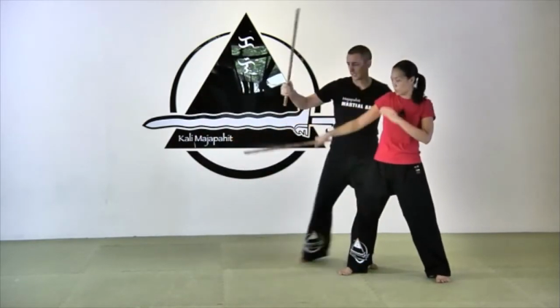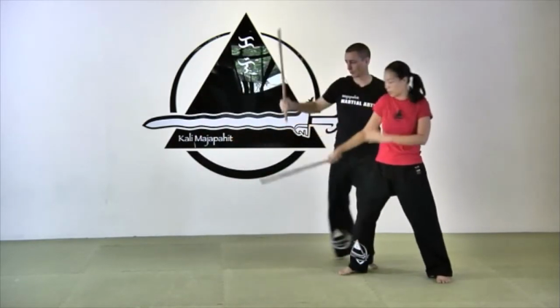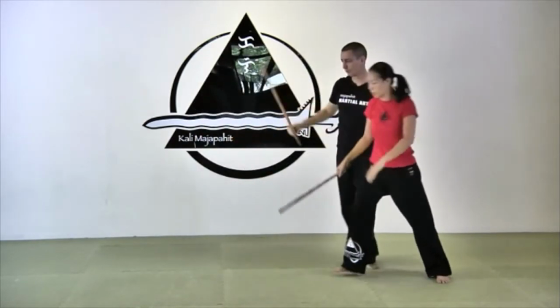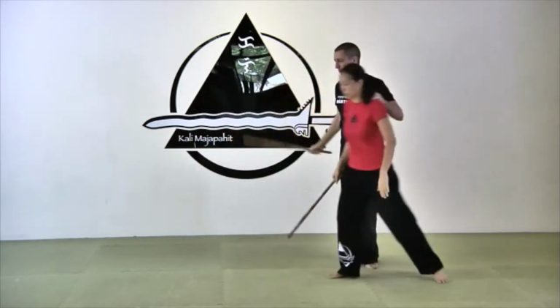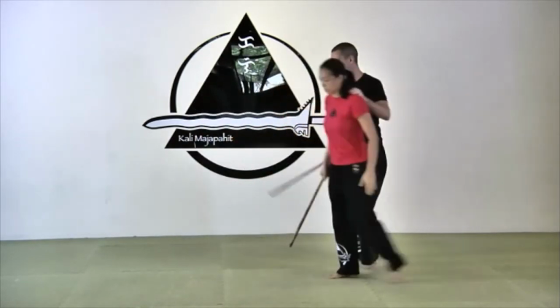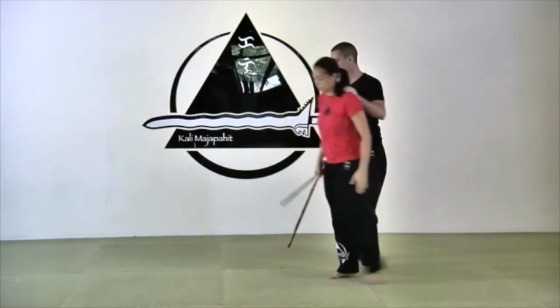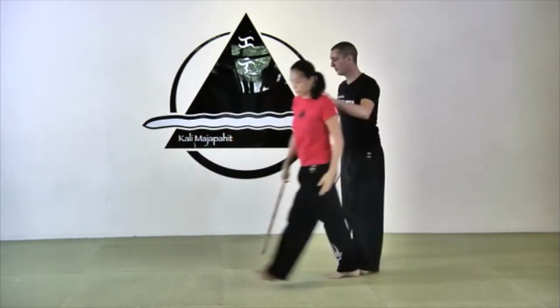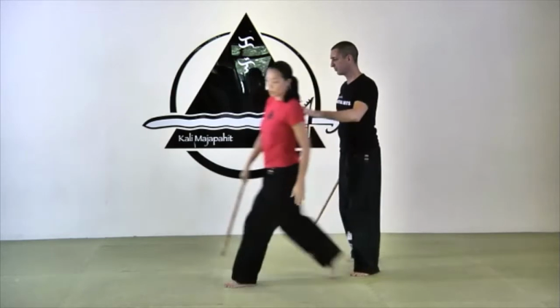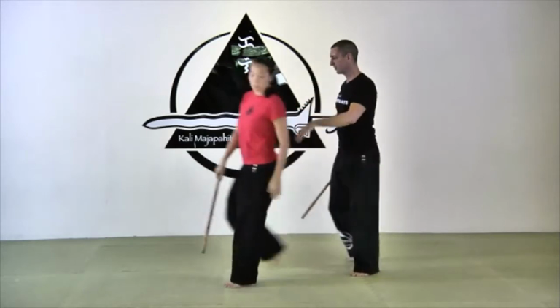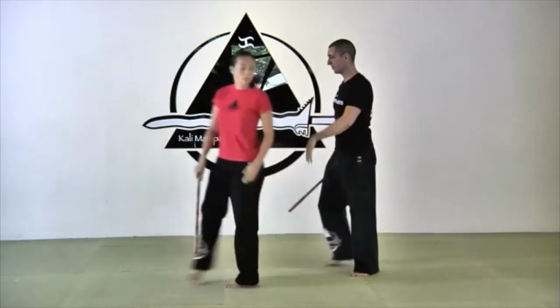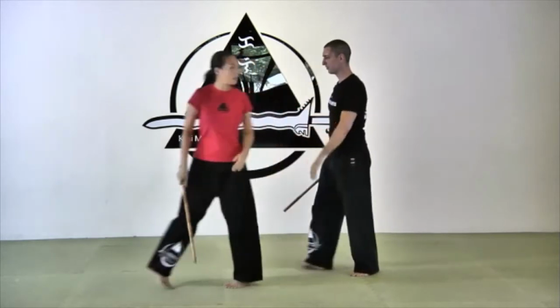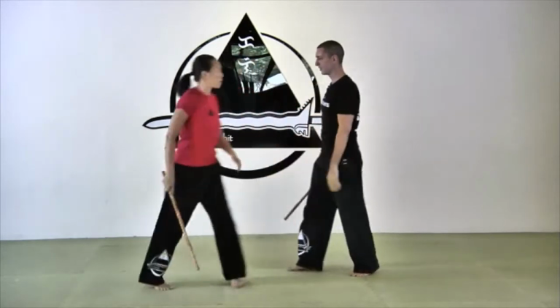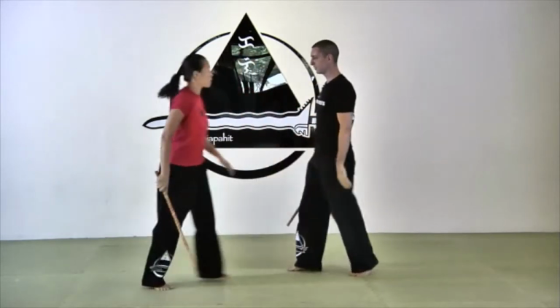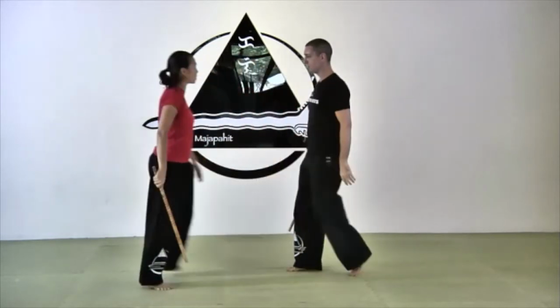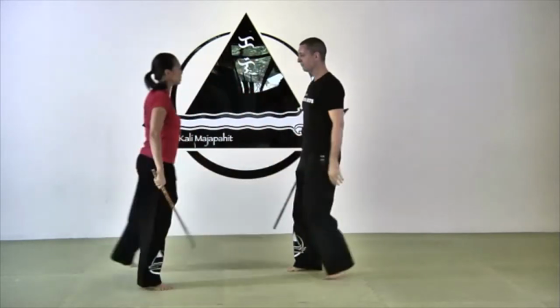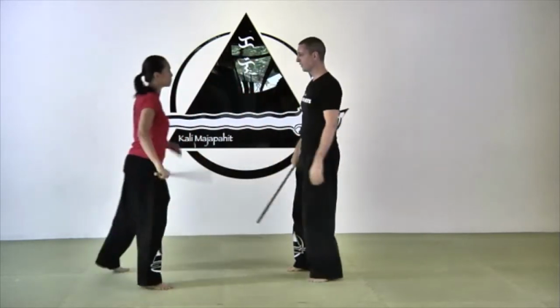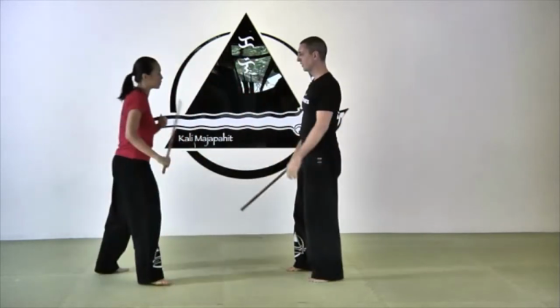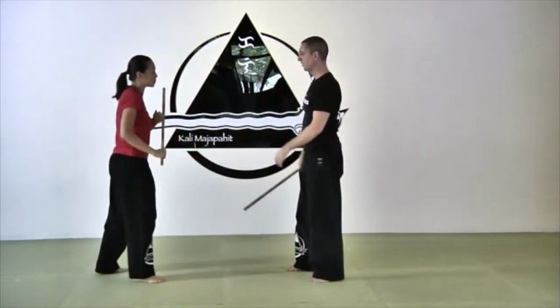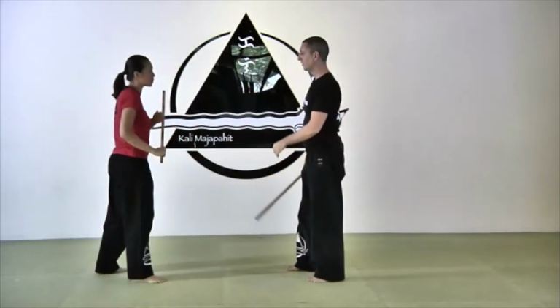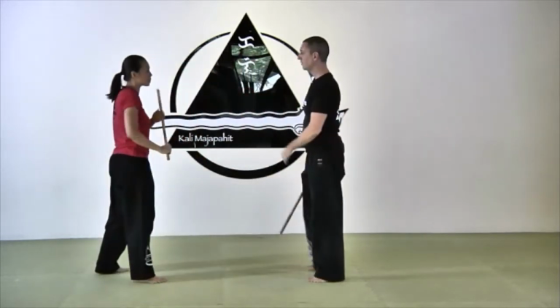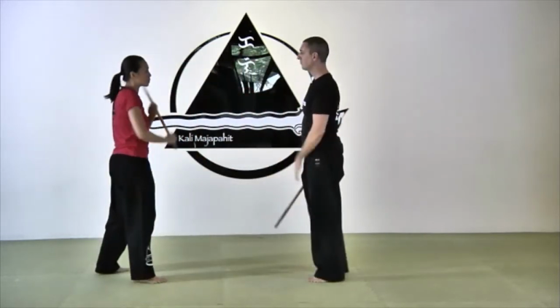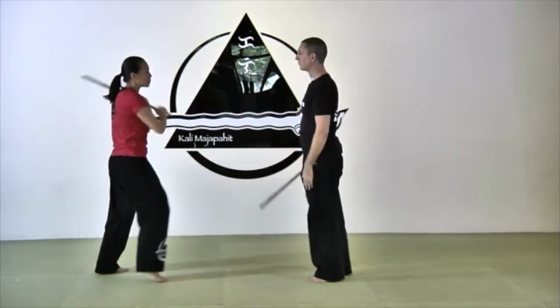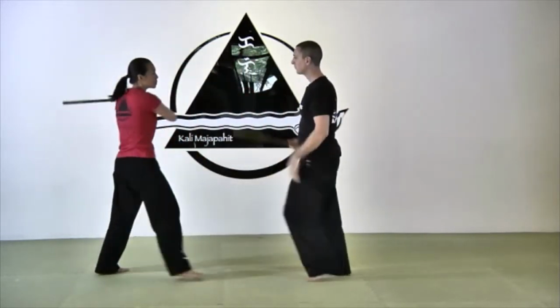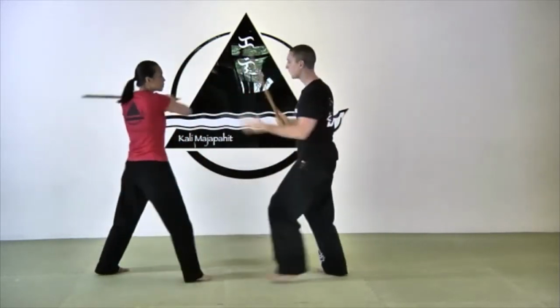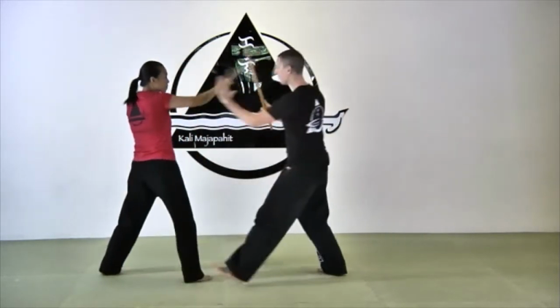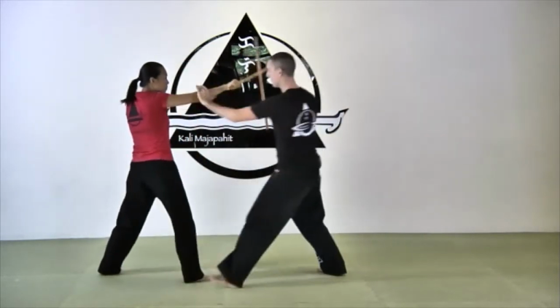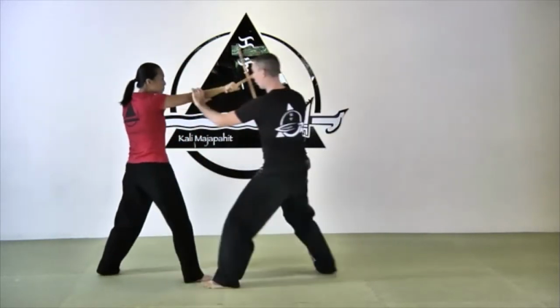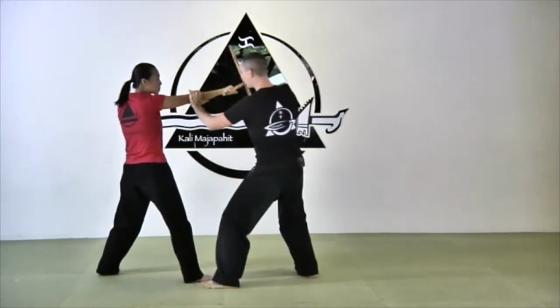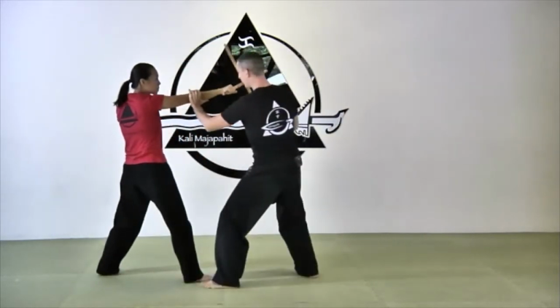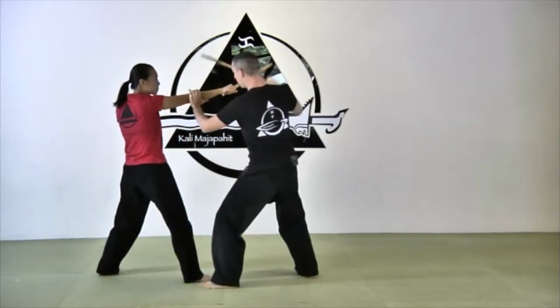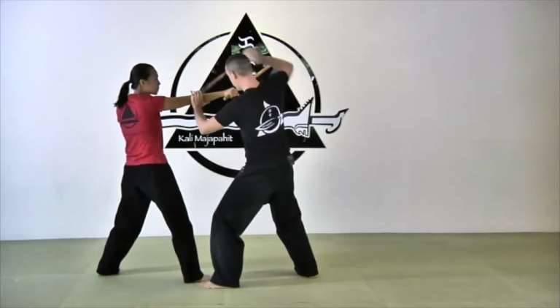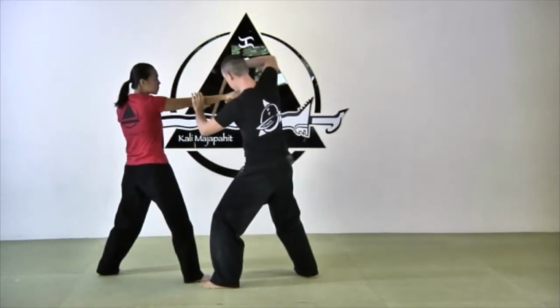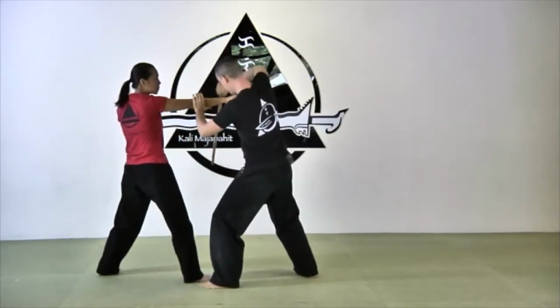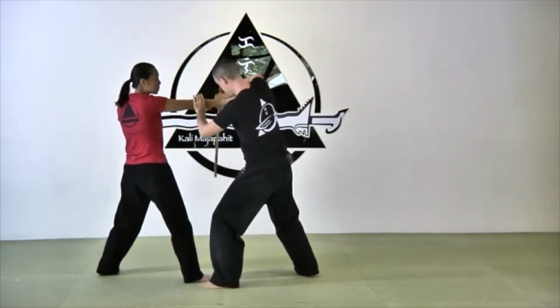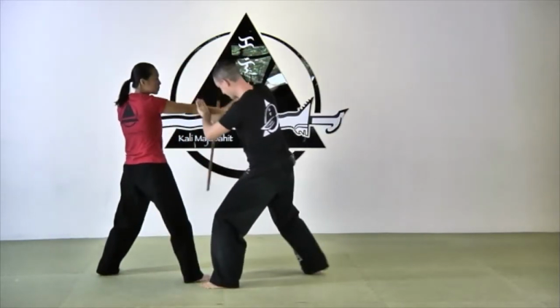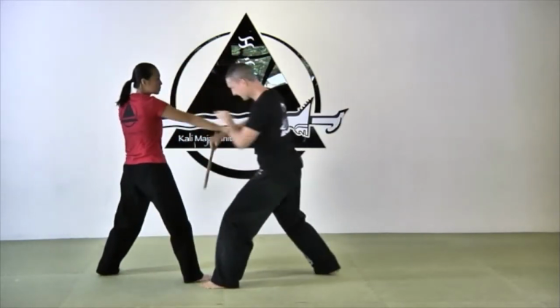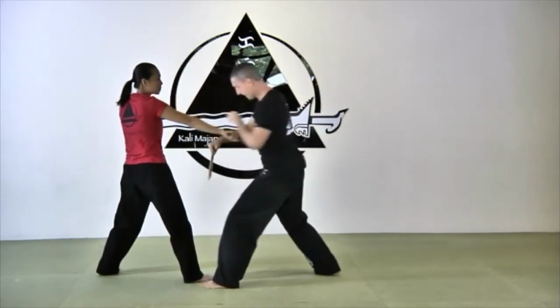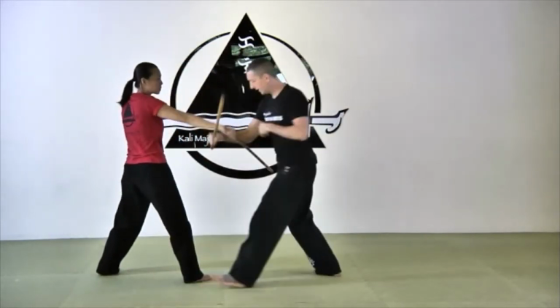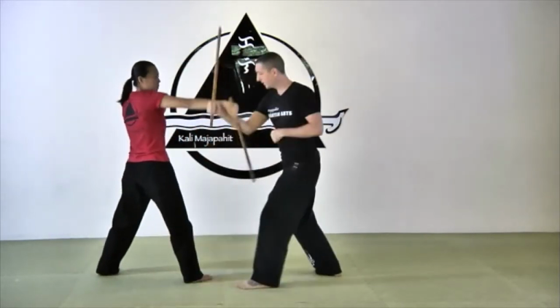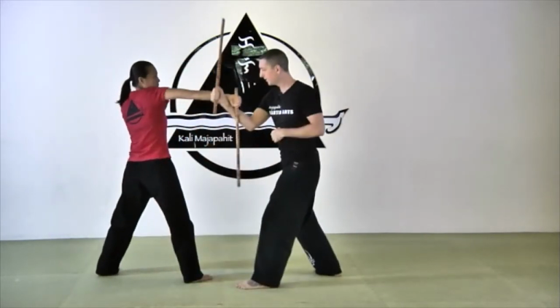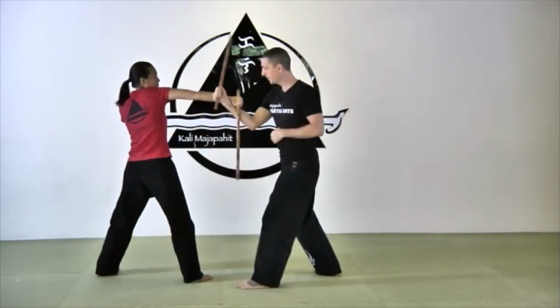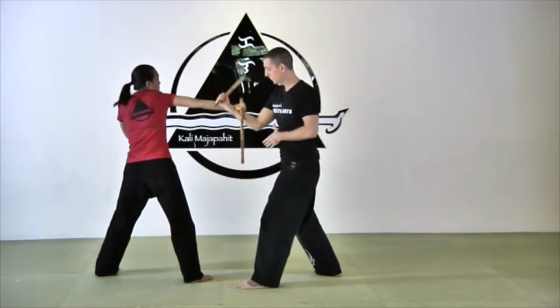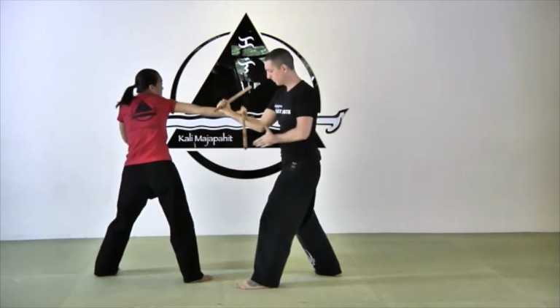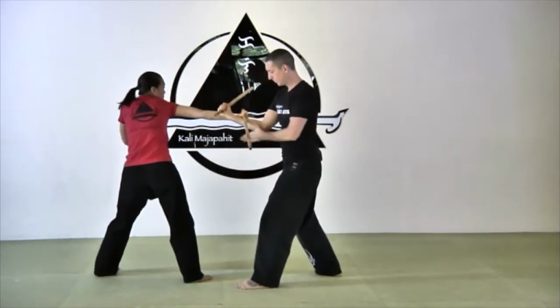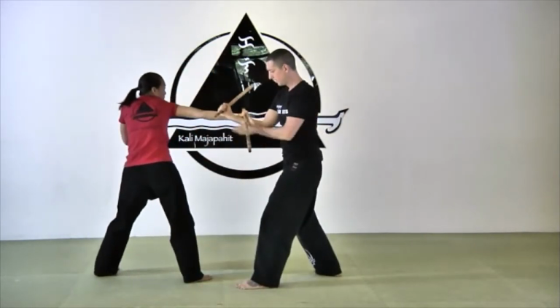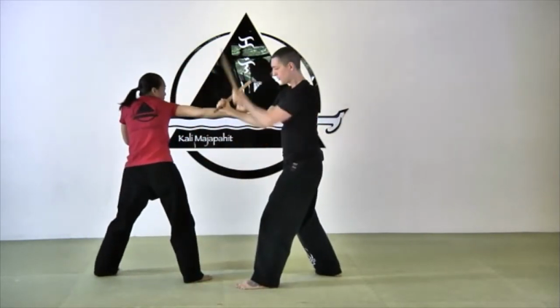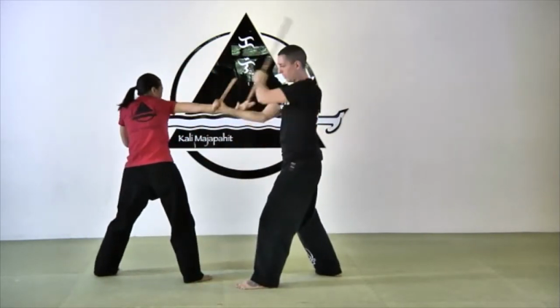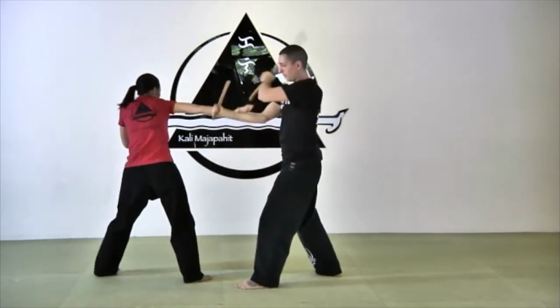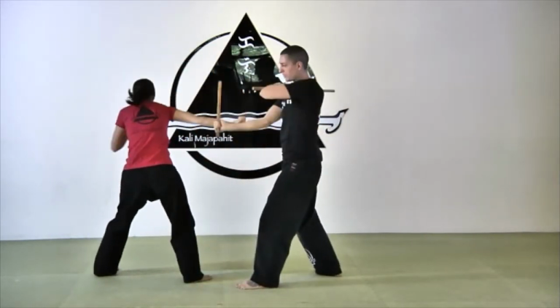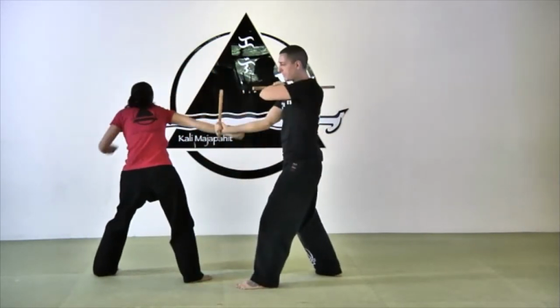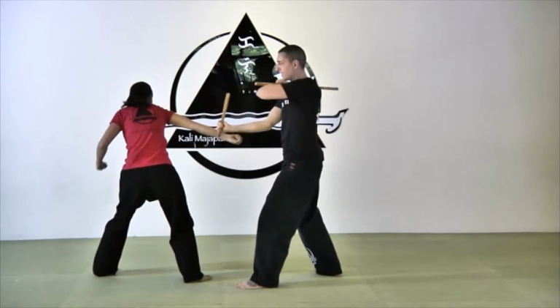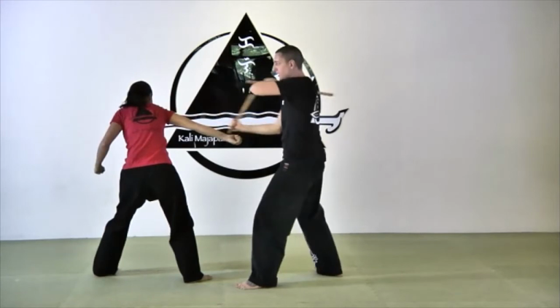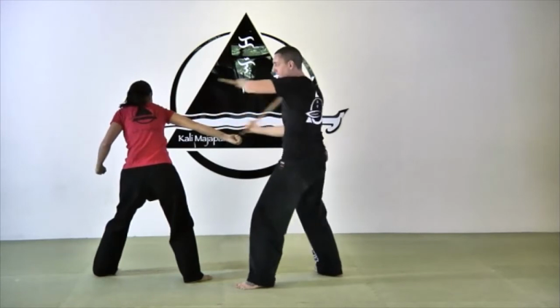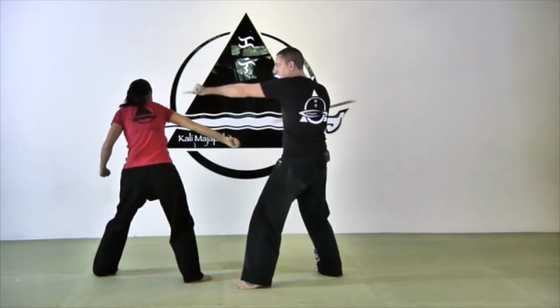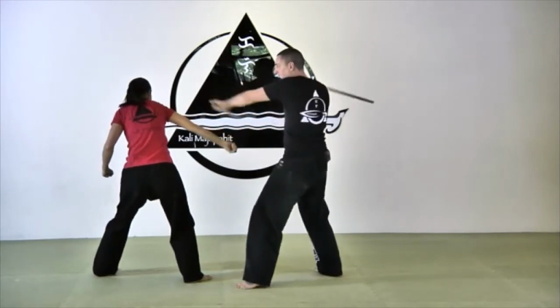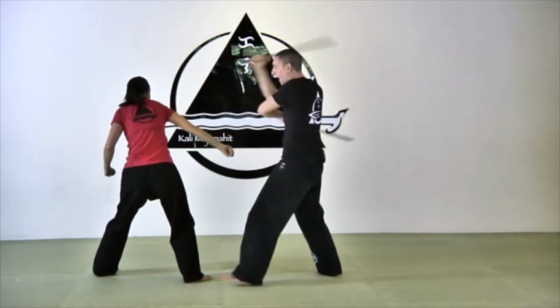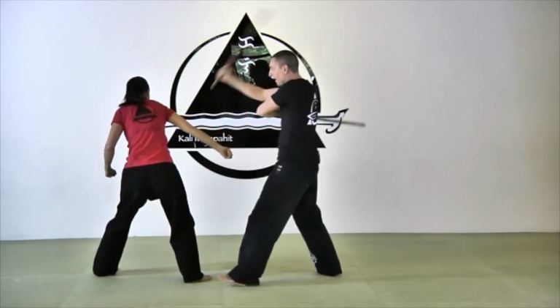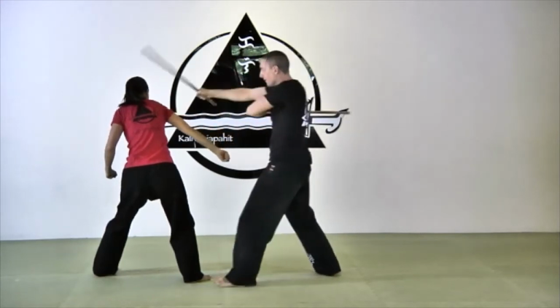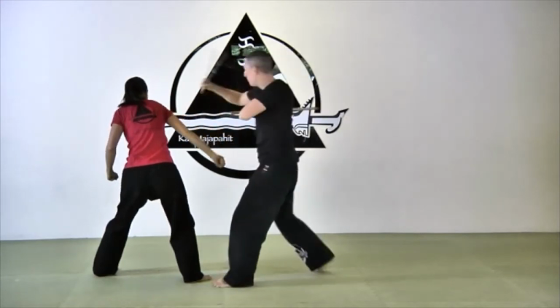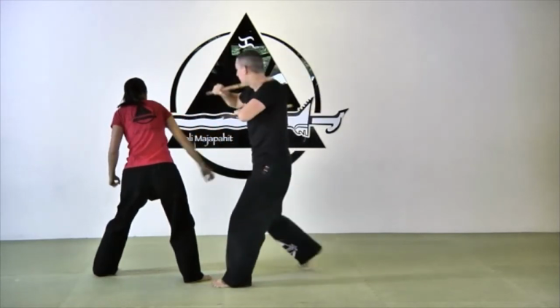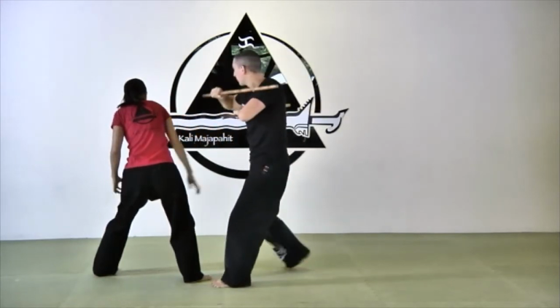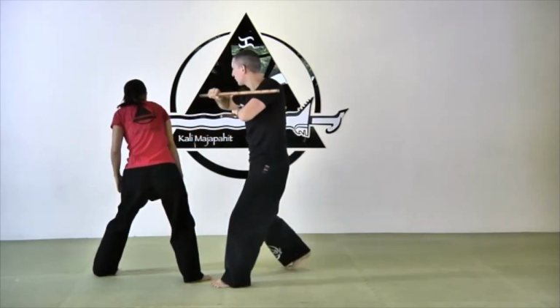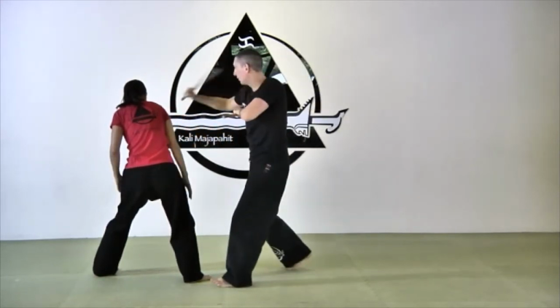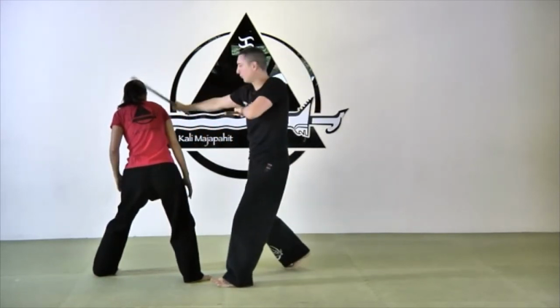Angle two again from another angle. Block, snake, grab the stick, and counter.